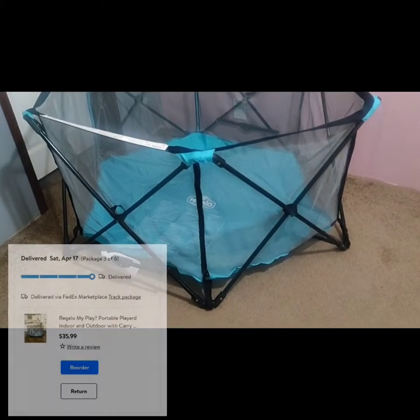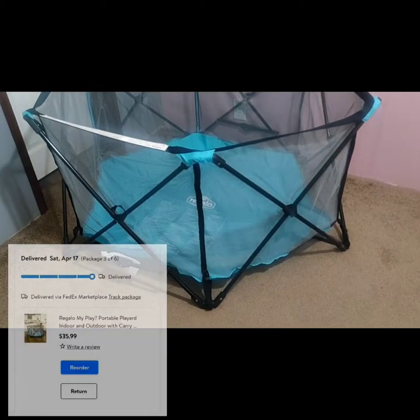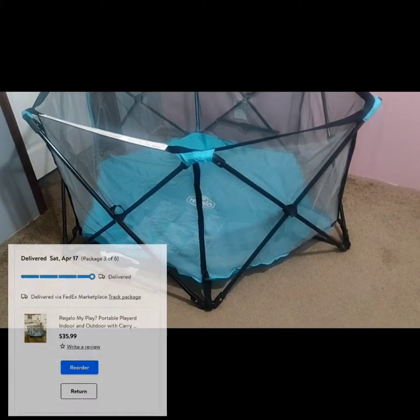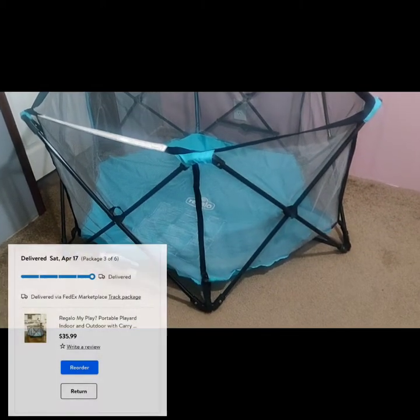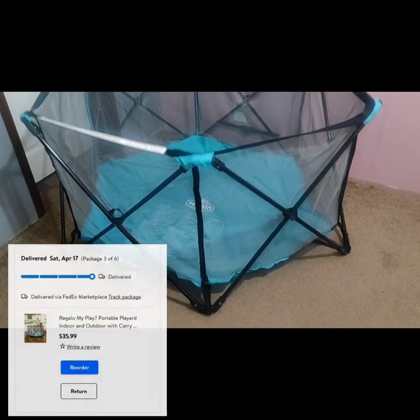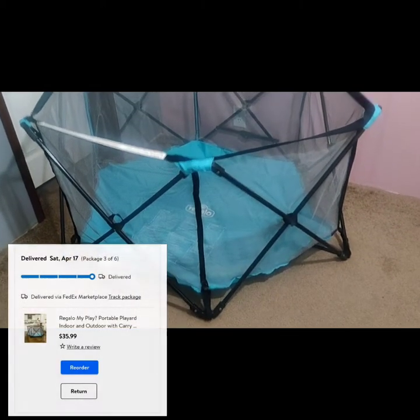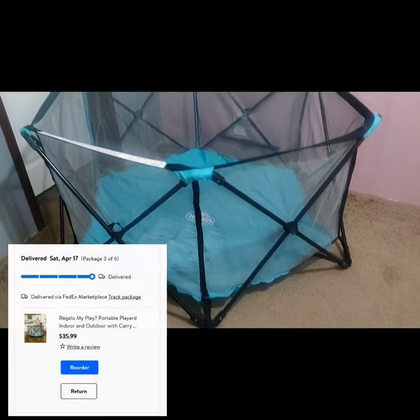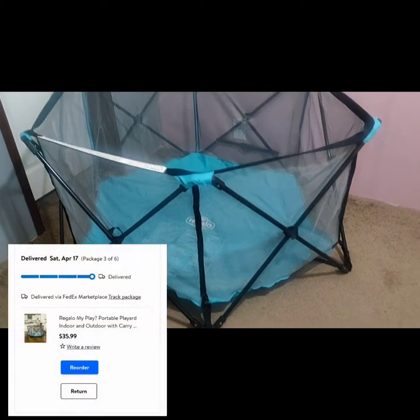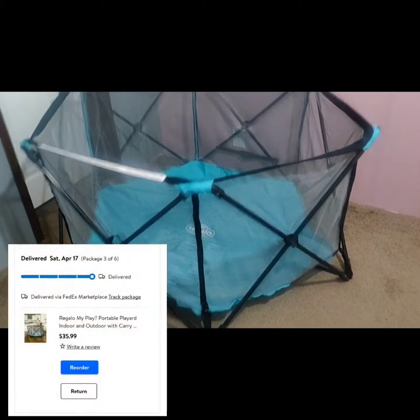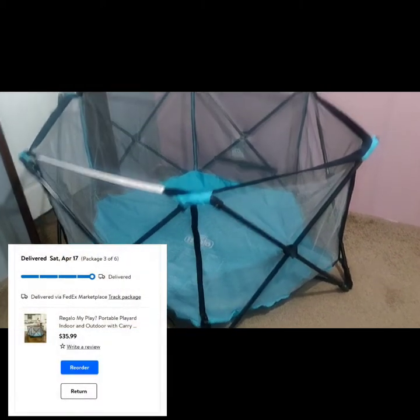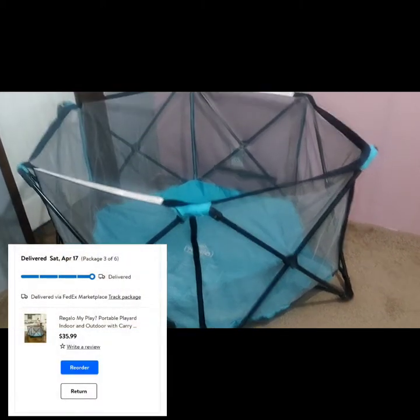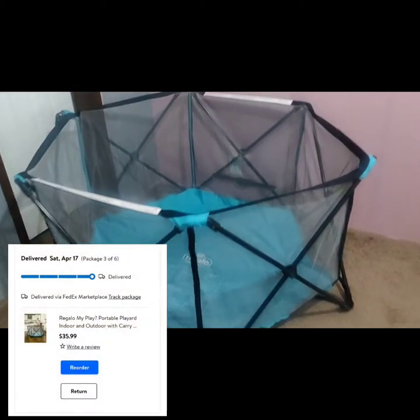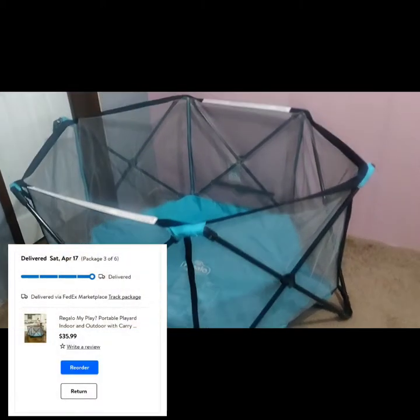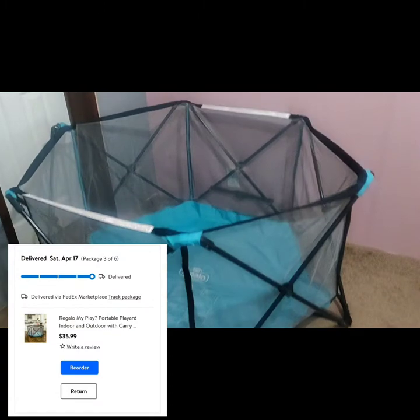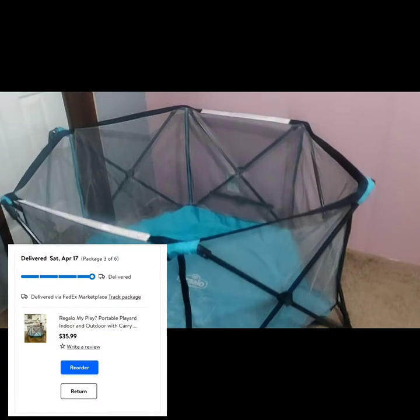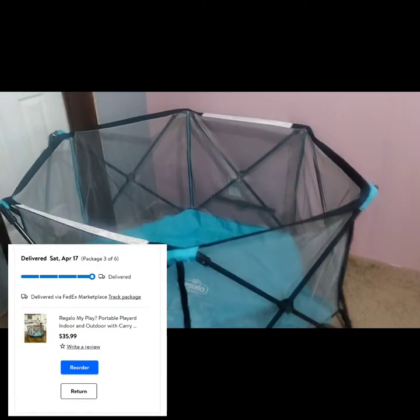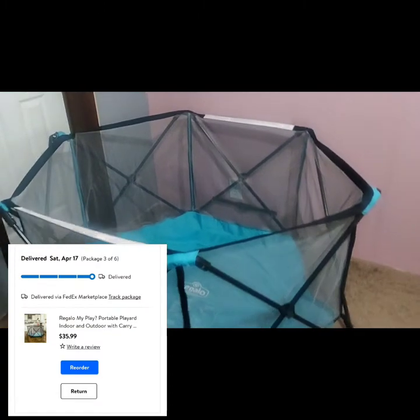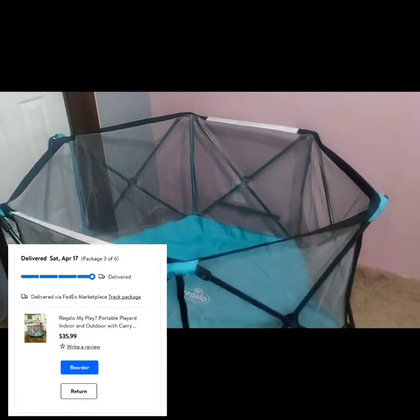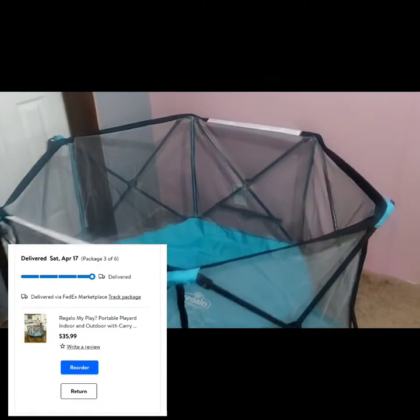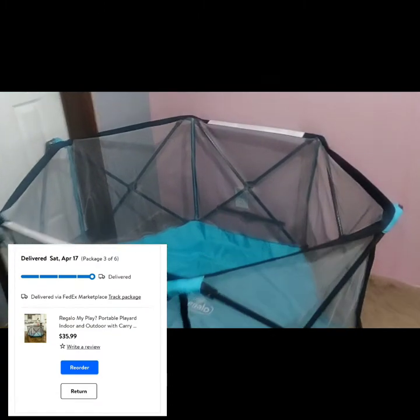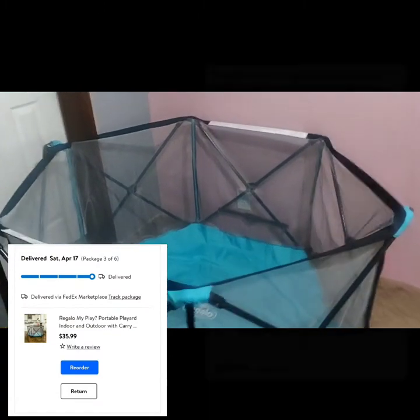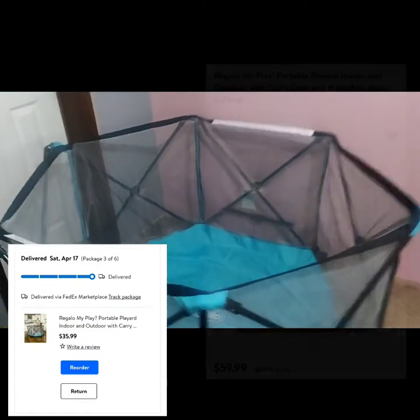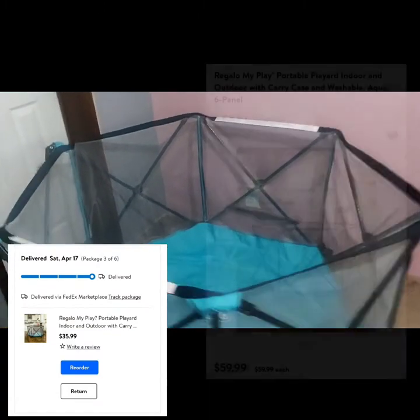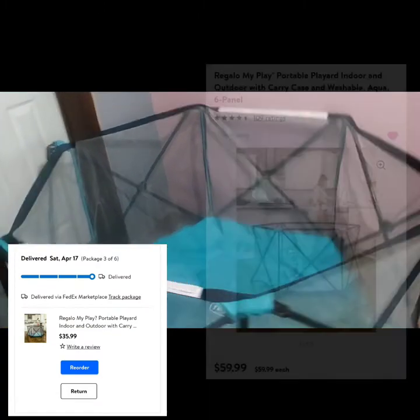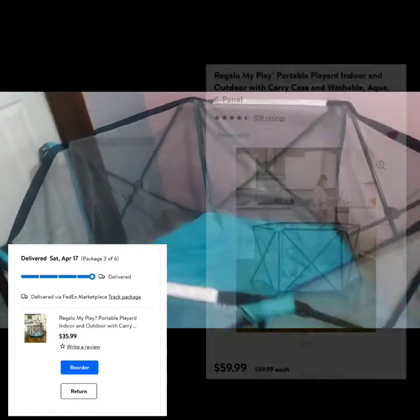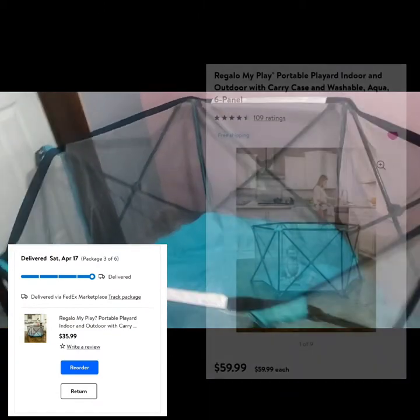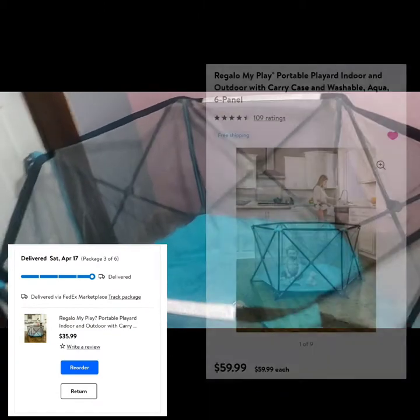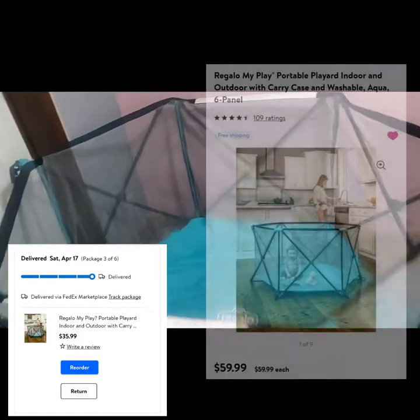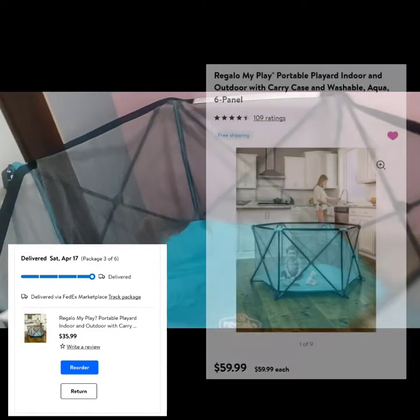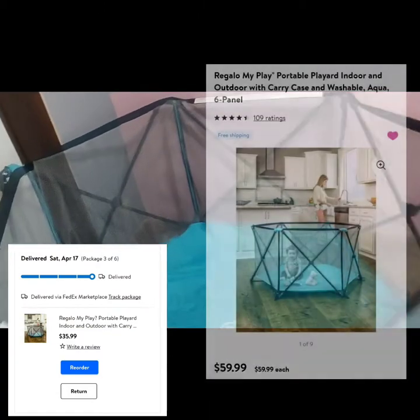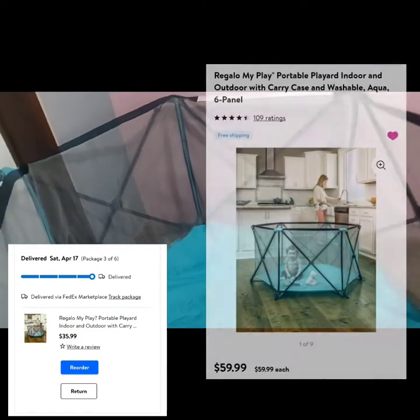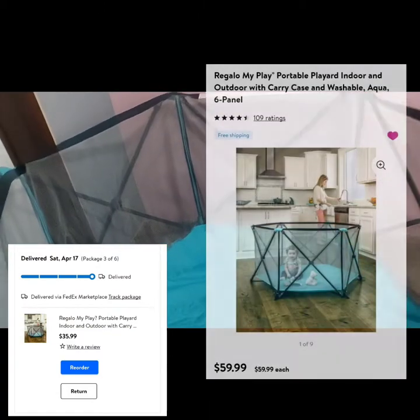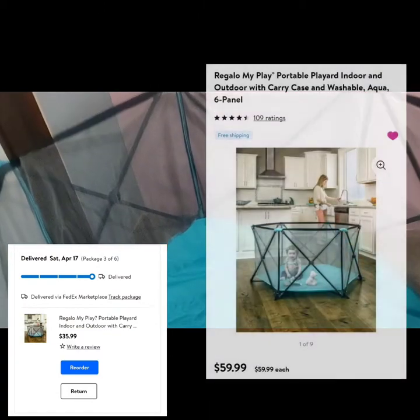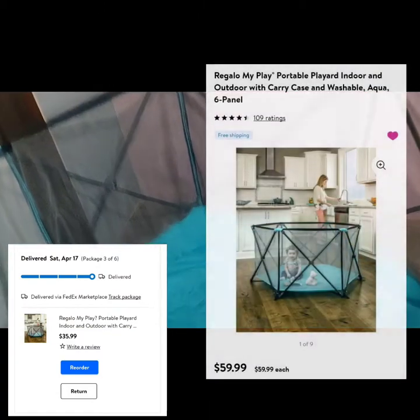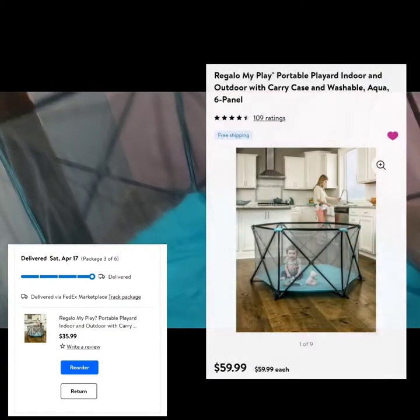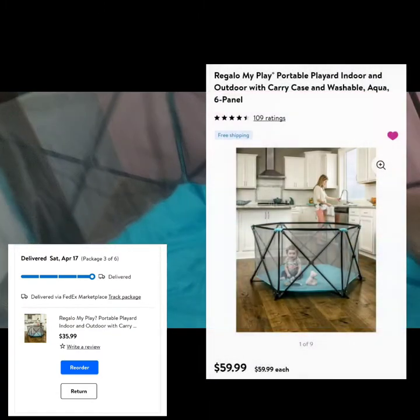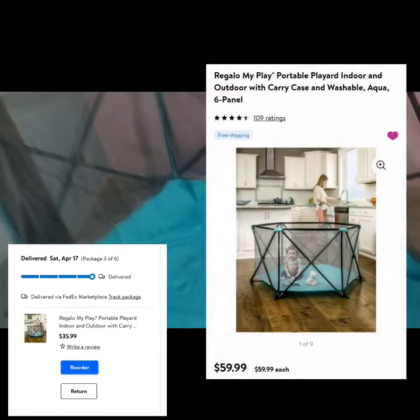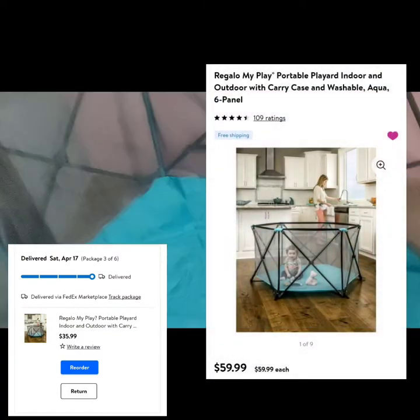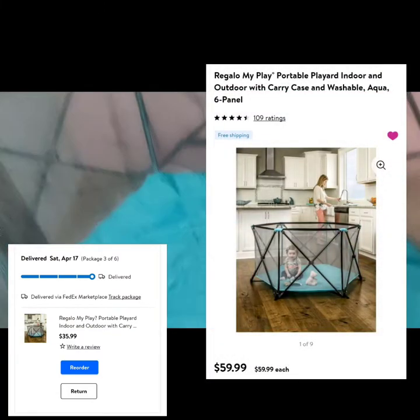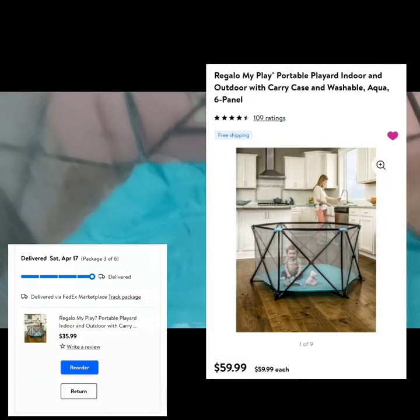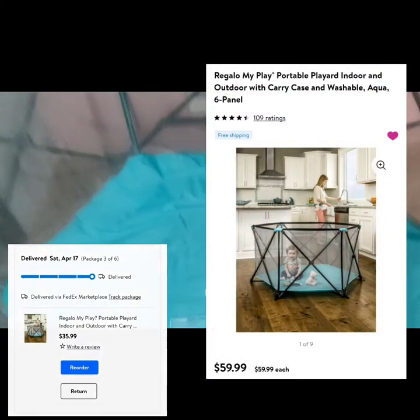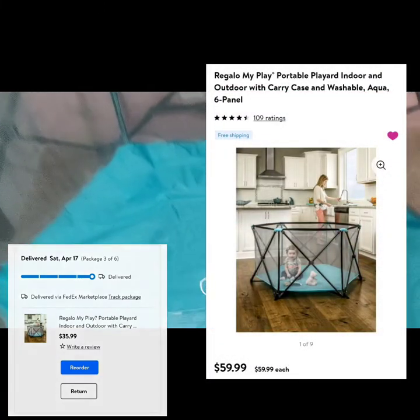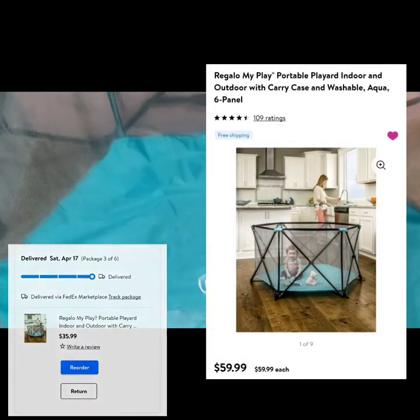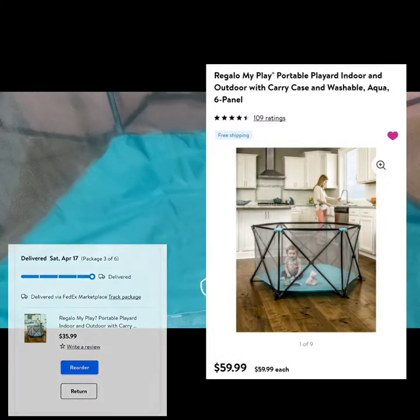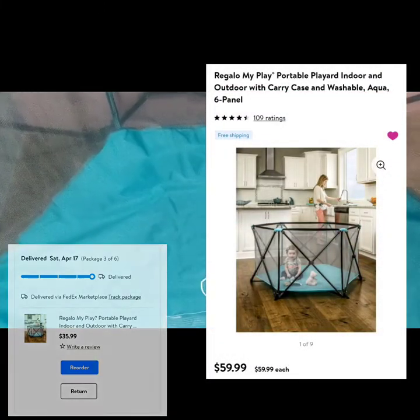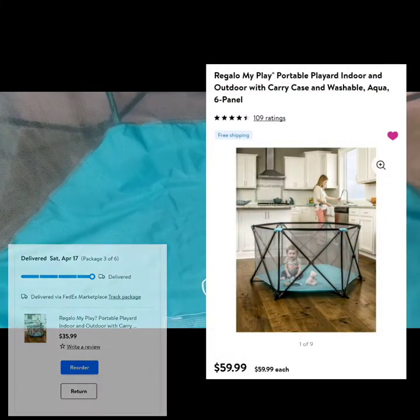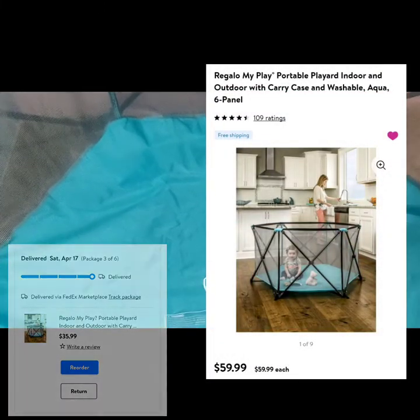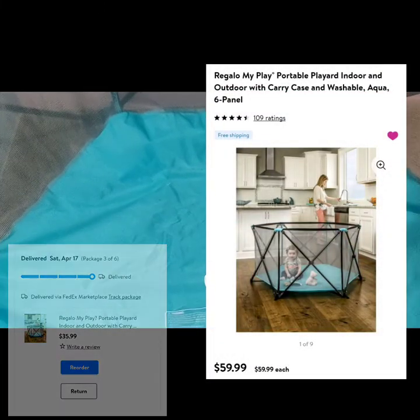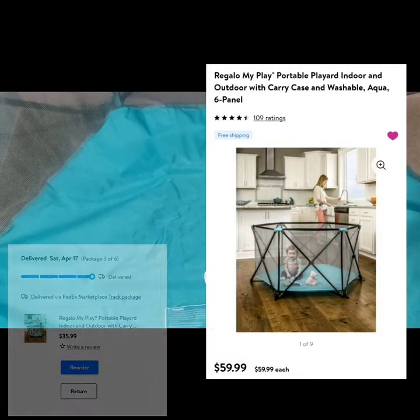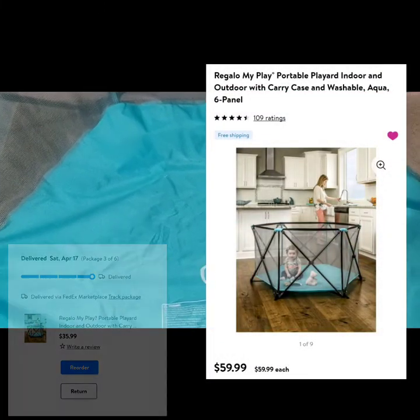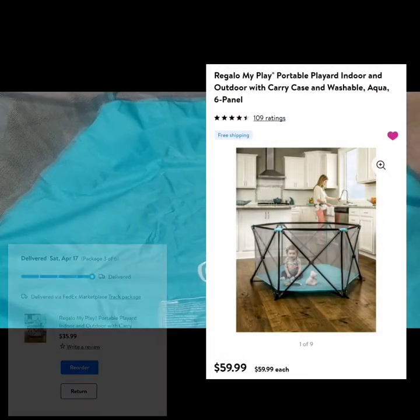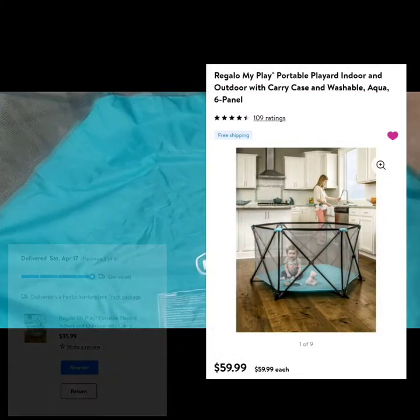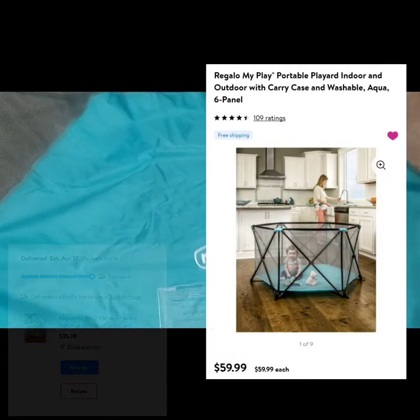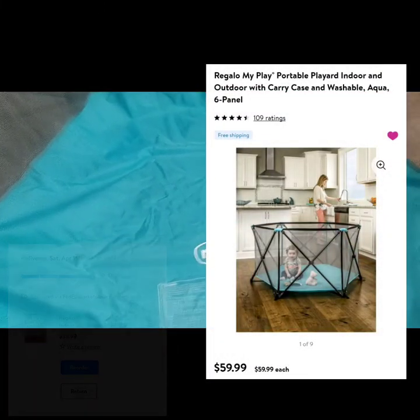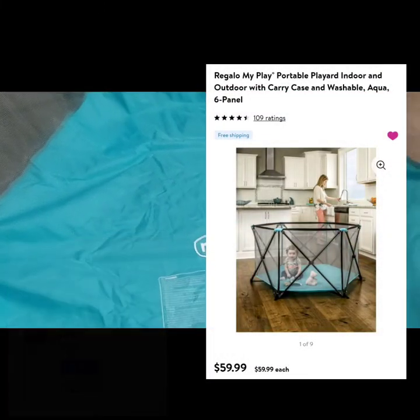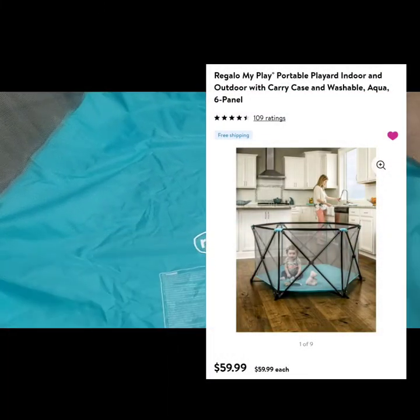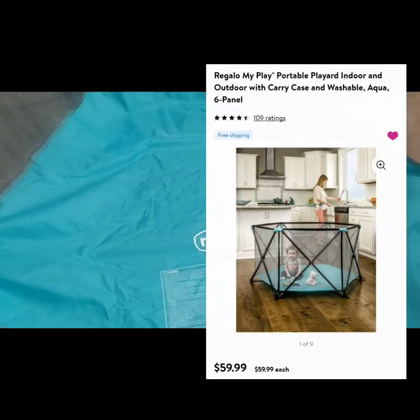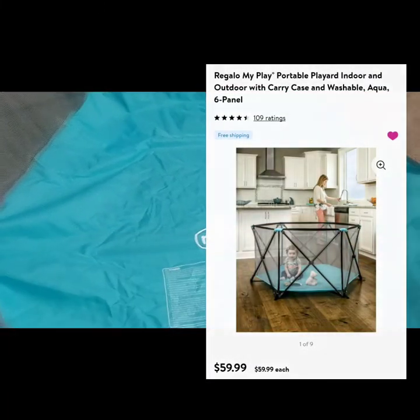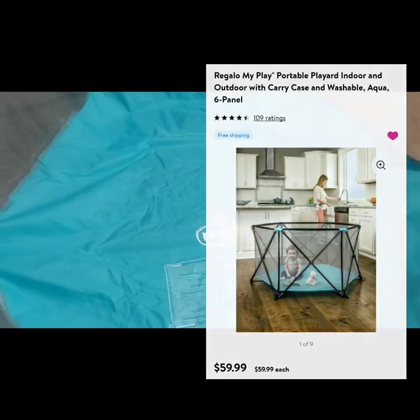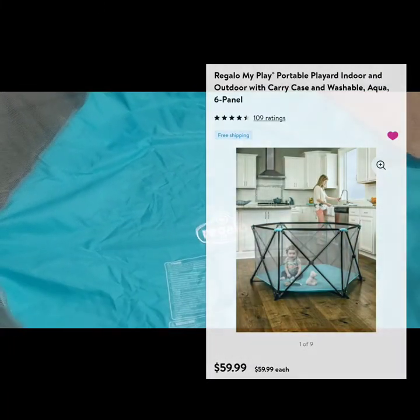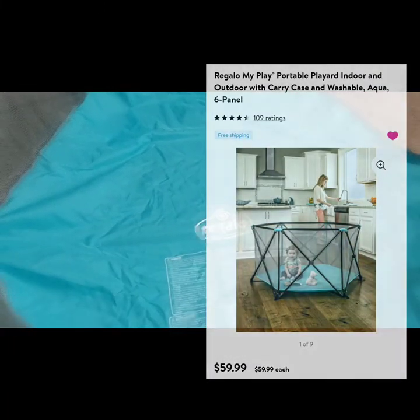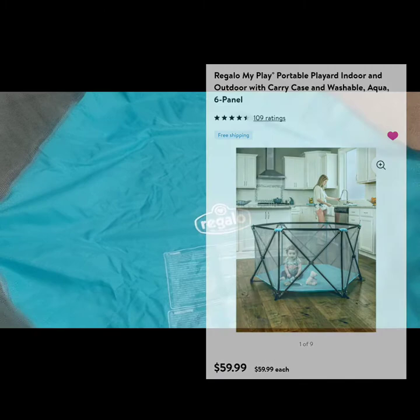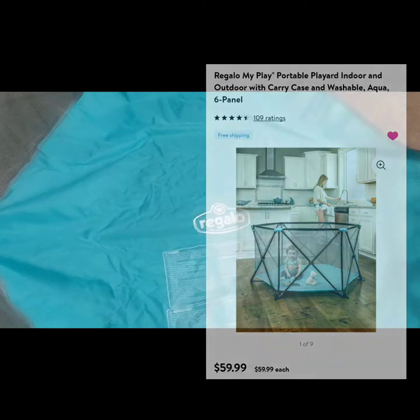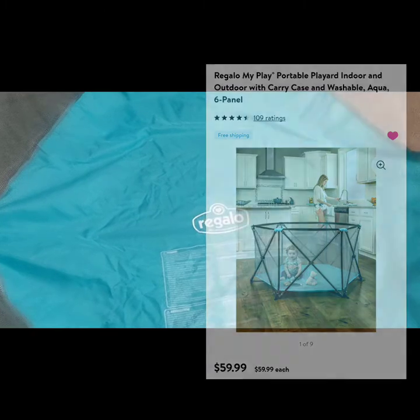So I got mine from Walmart for $35. I thought that was a pretty good price. When I click on the link though, it says $59.99.